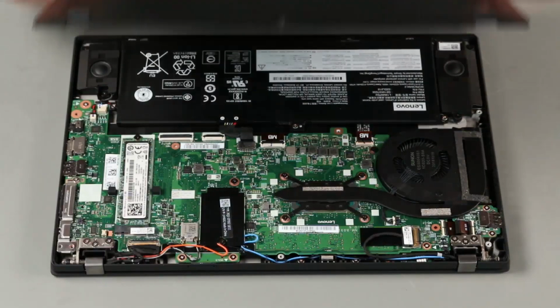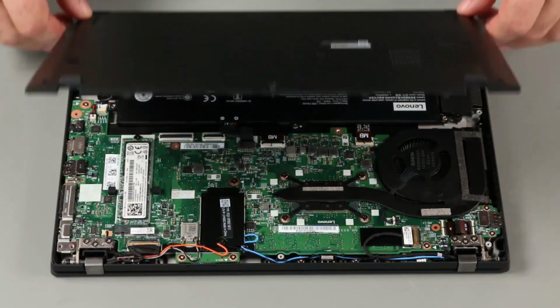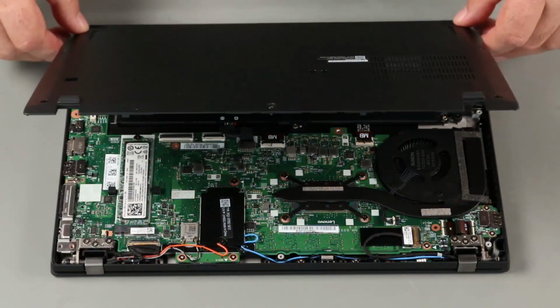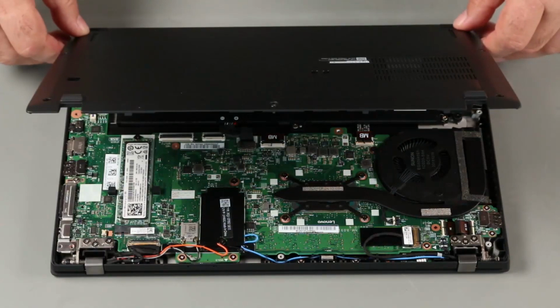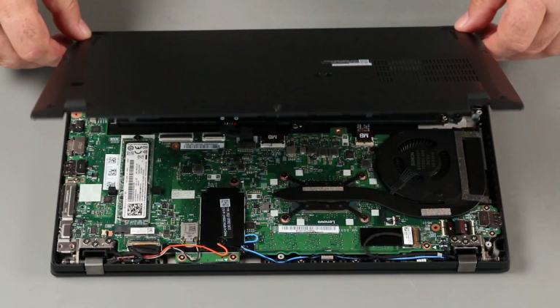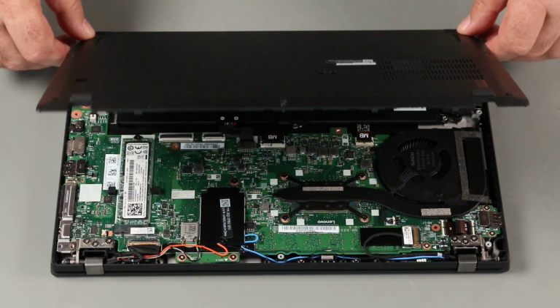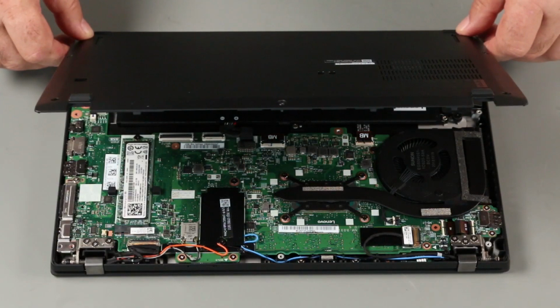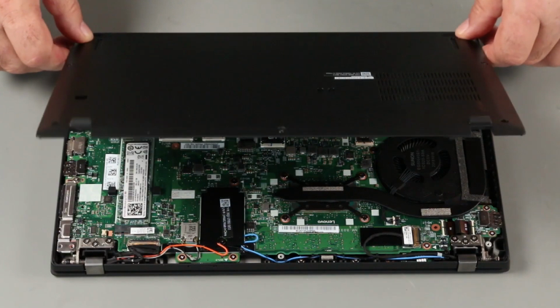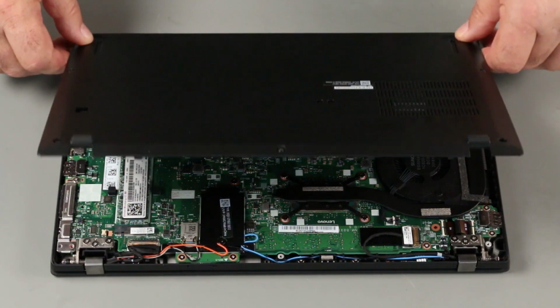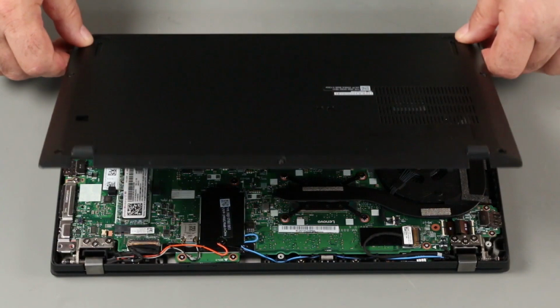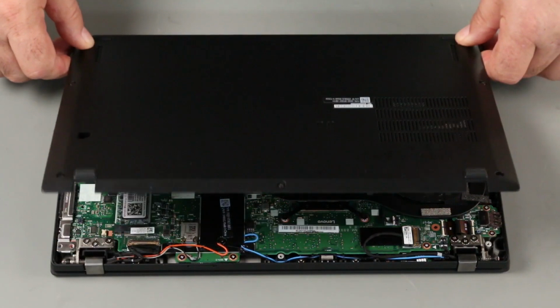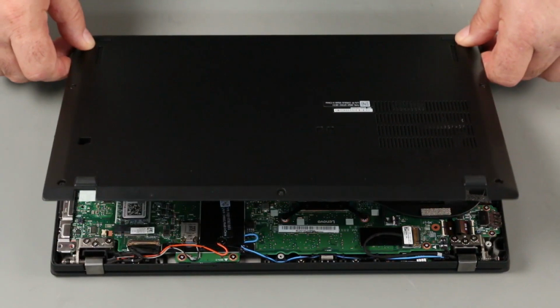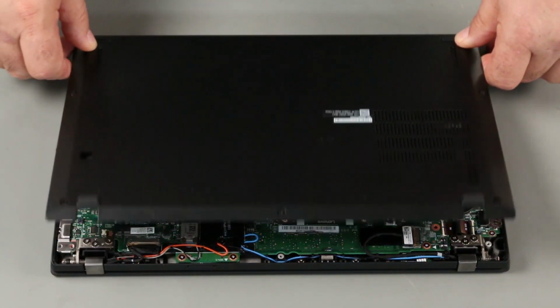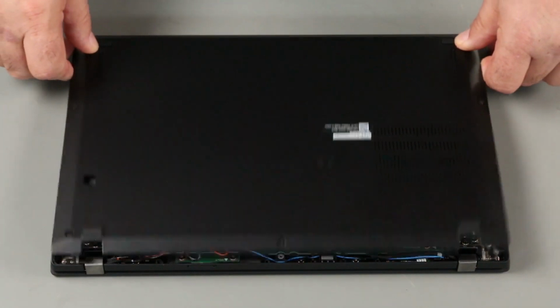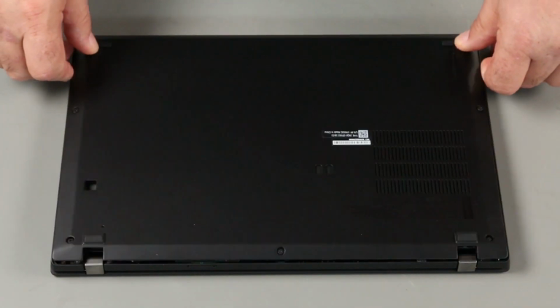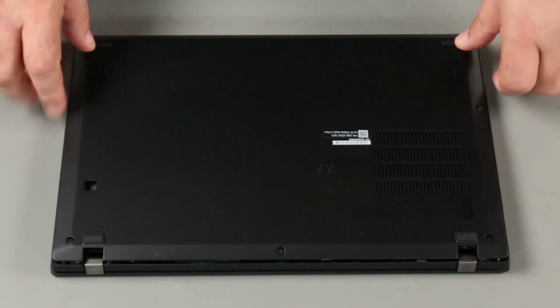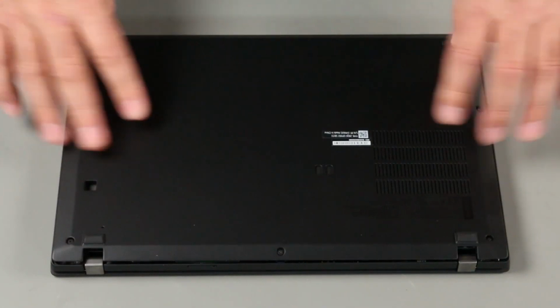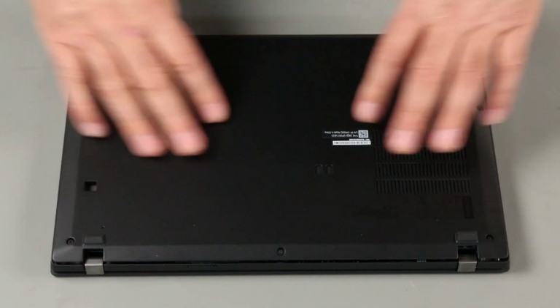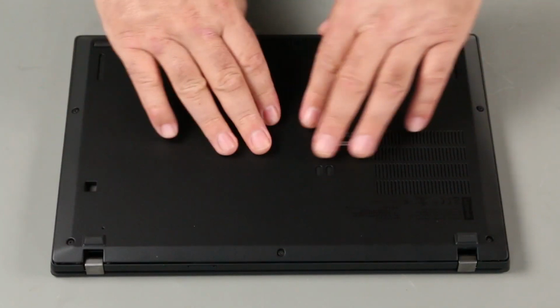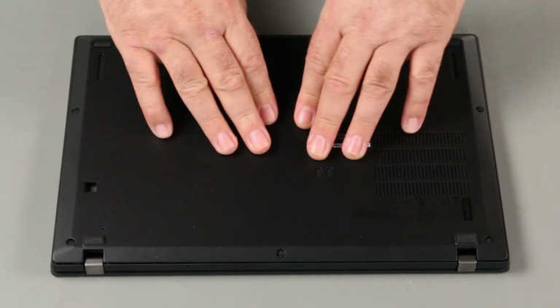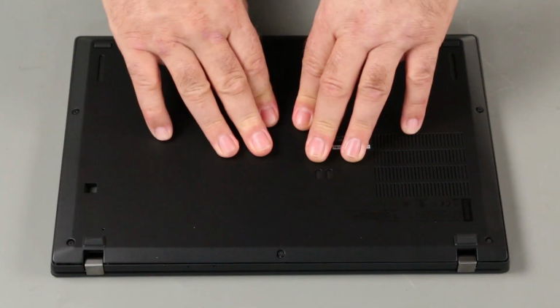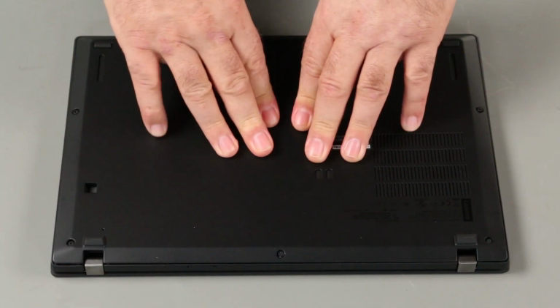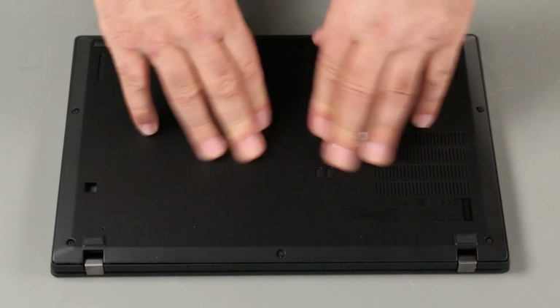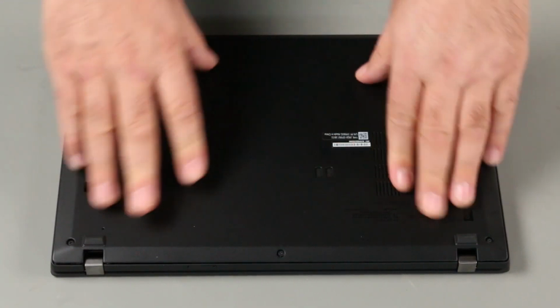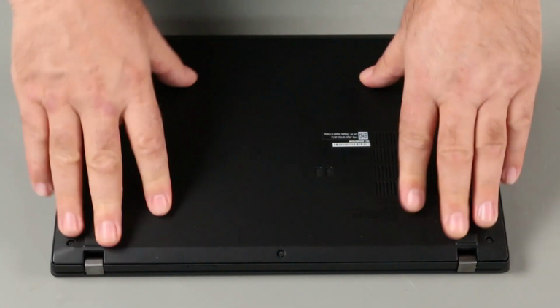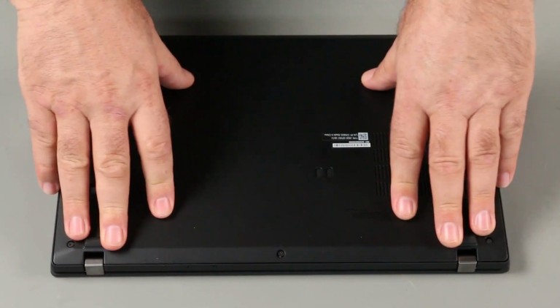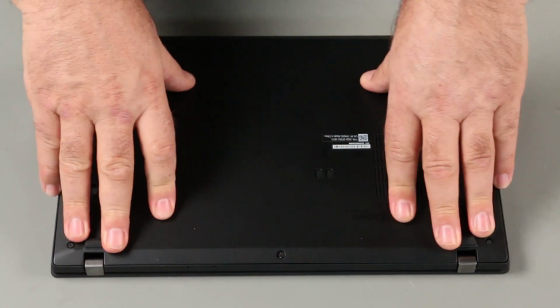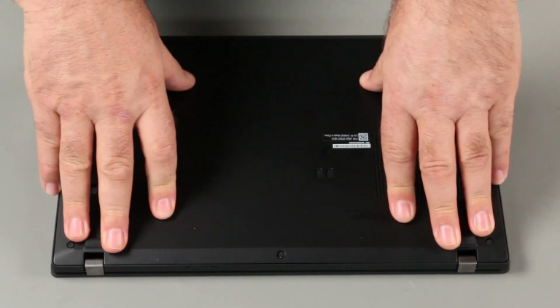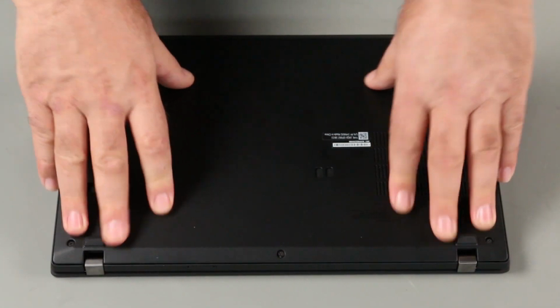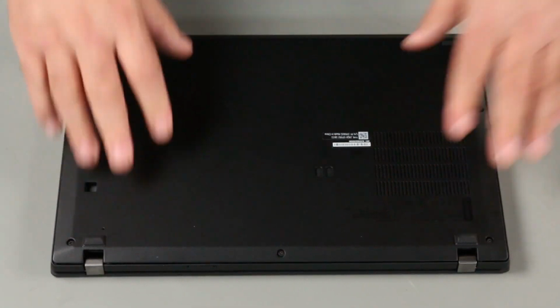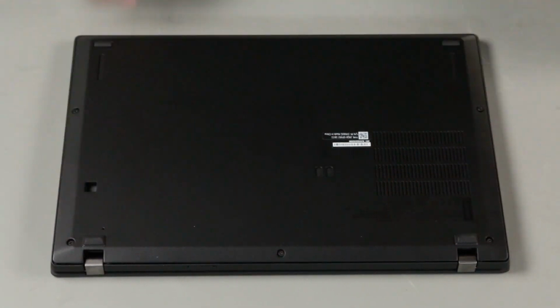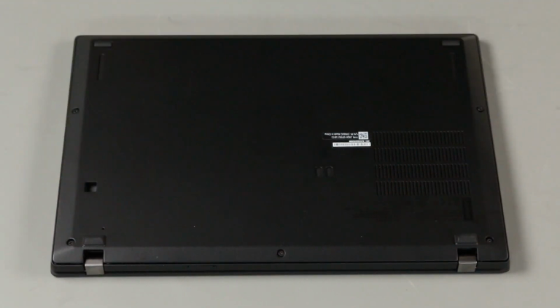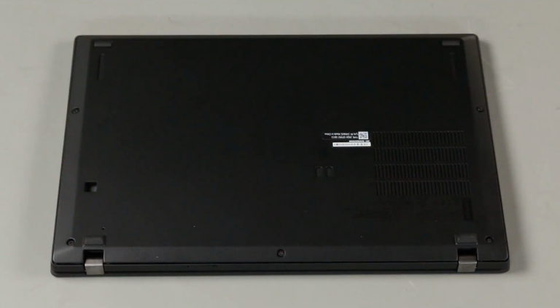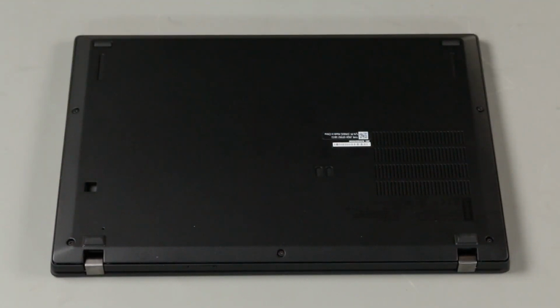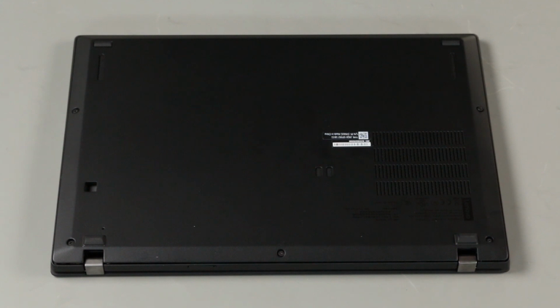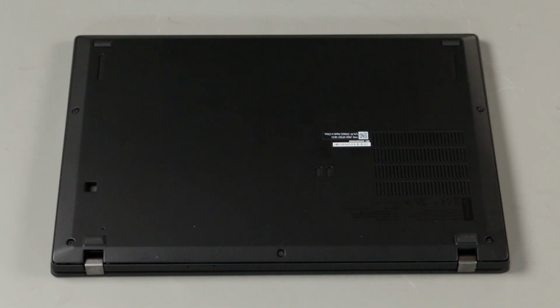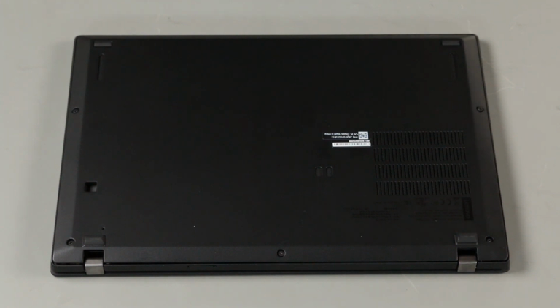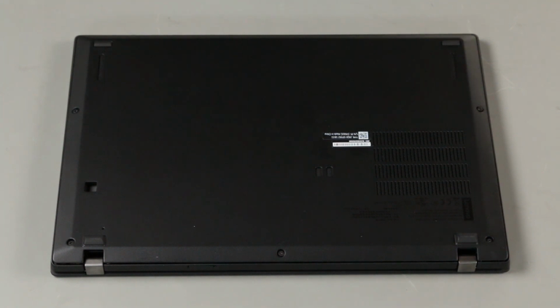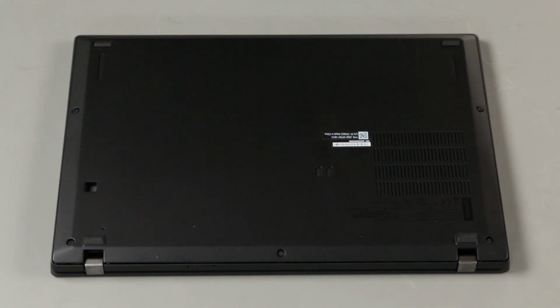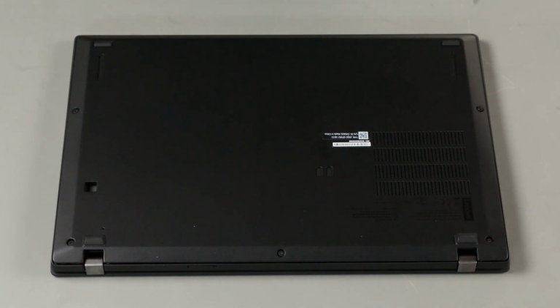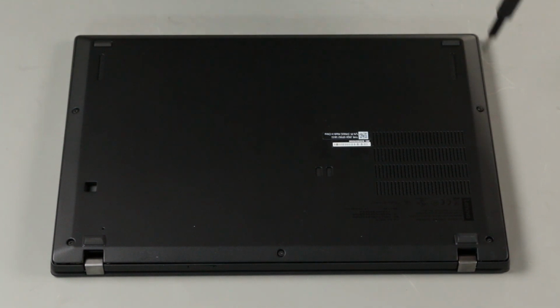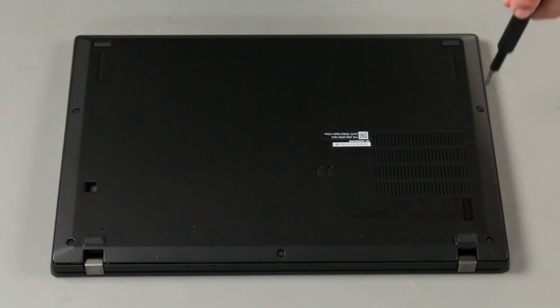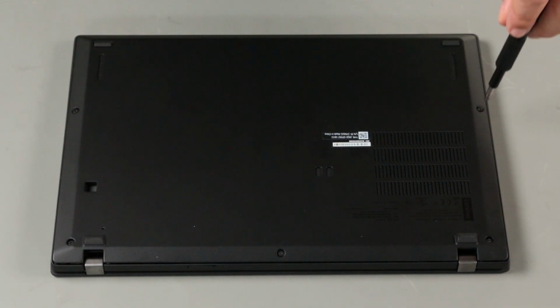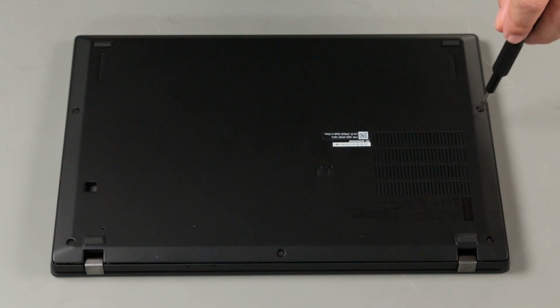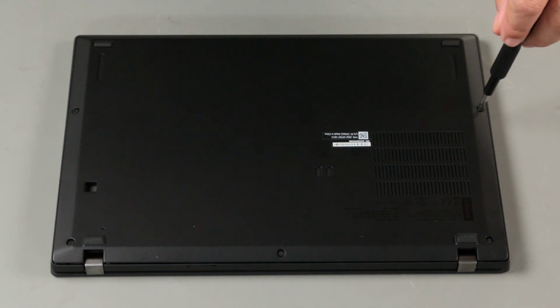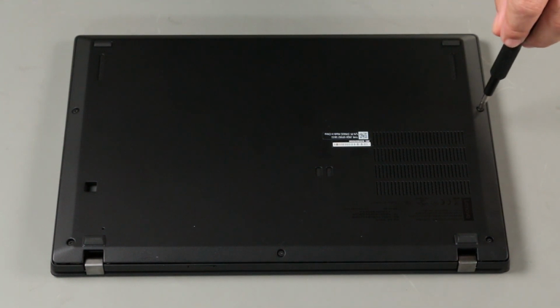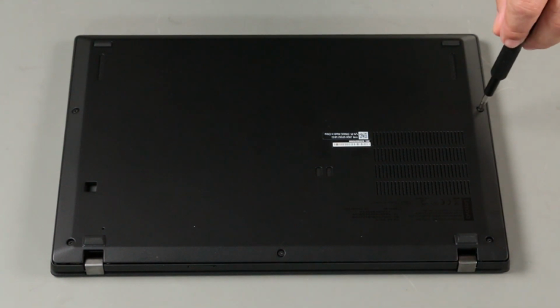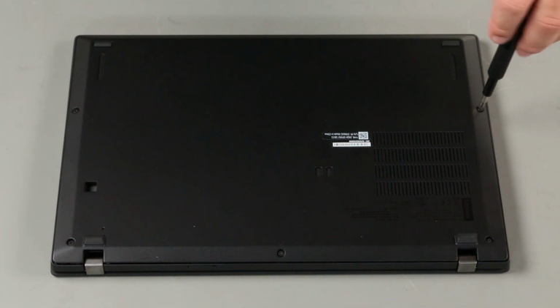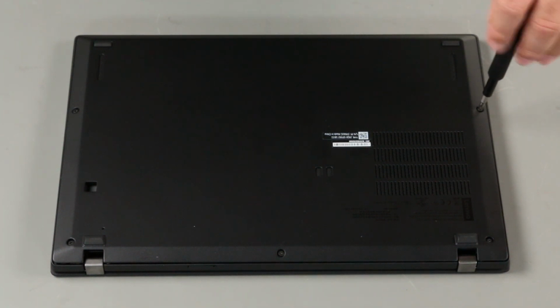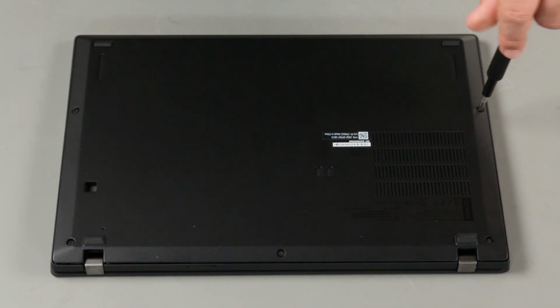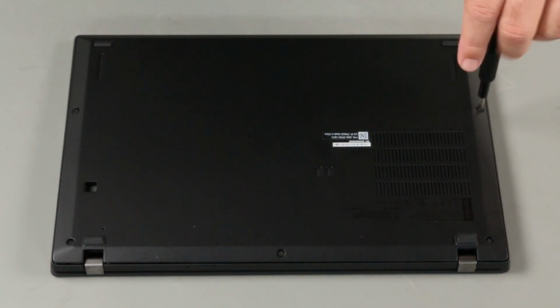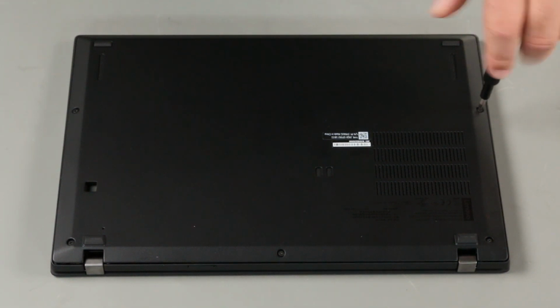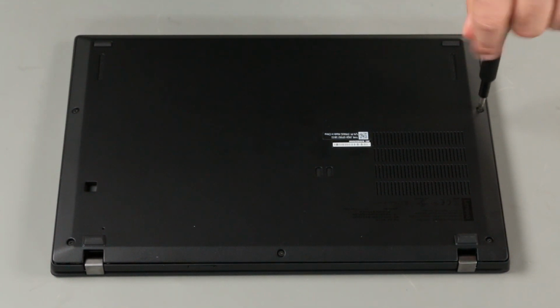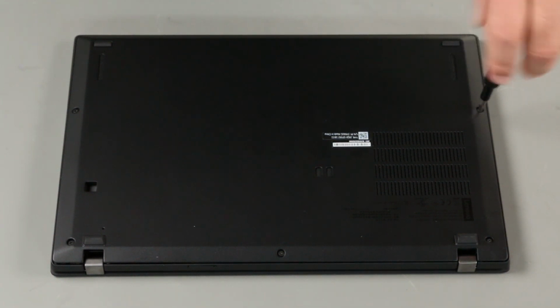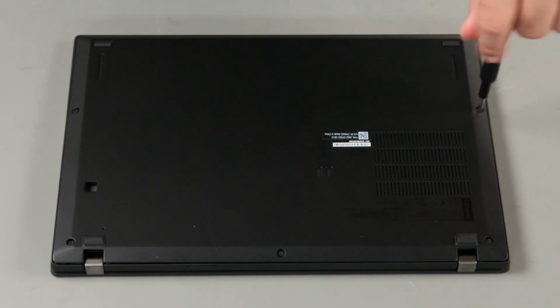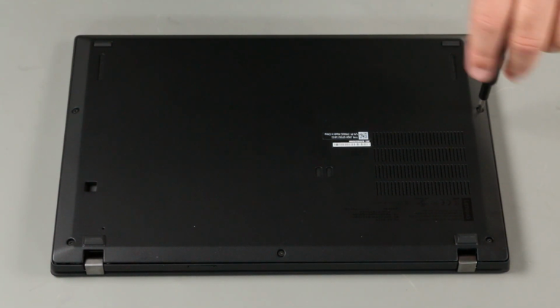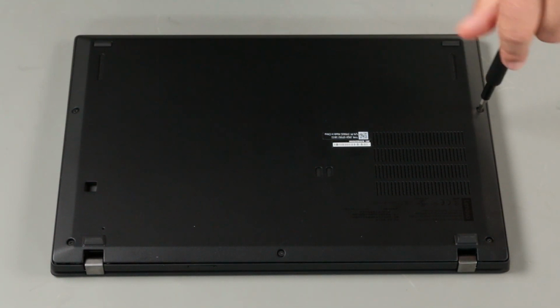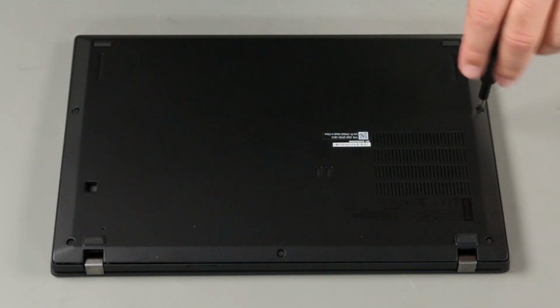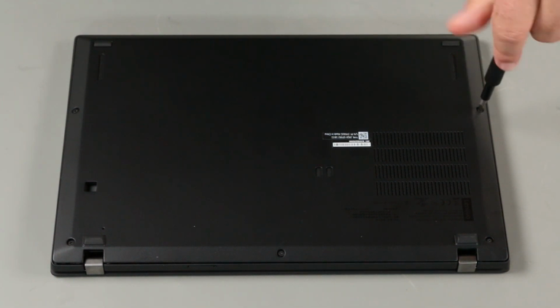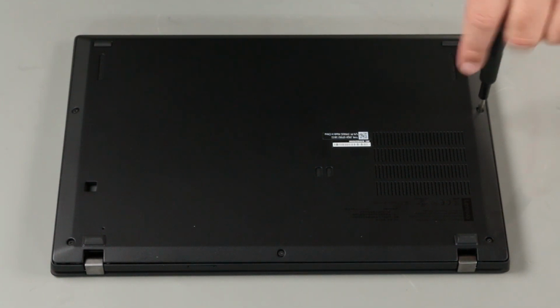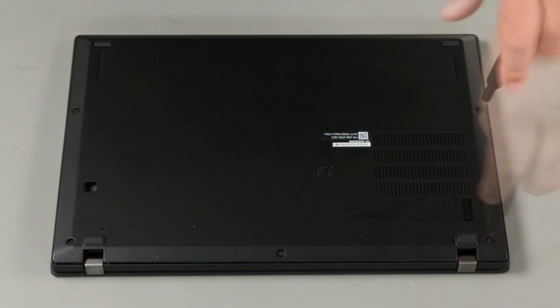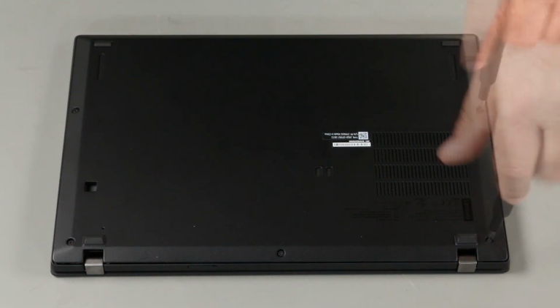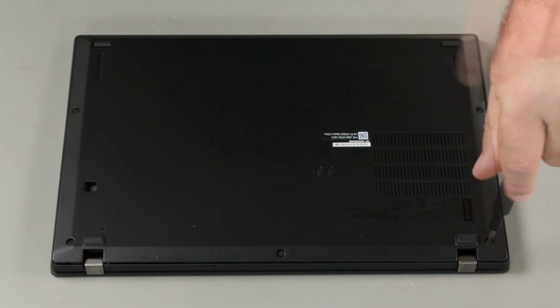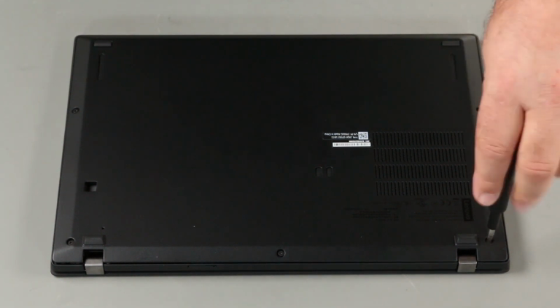Align the base cover assembly with the system. Press down around the edges to lock the clips. Tighten the five captured screws.